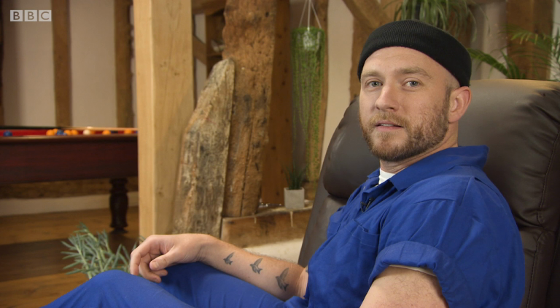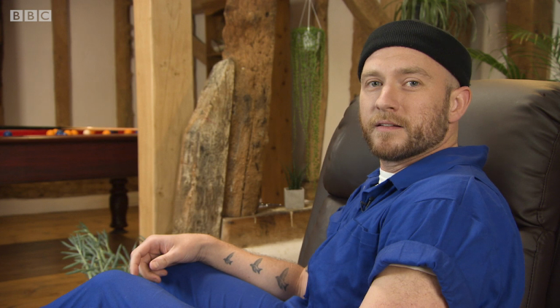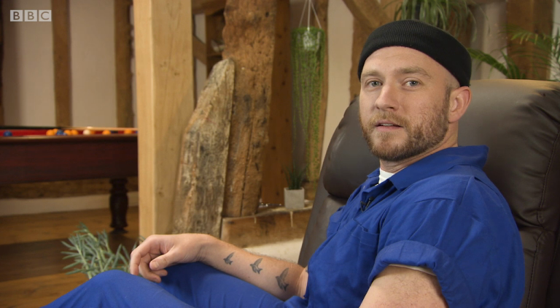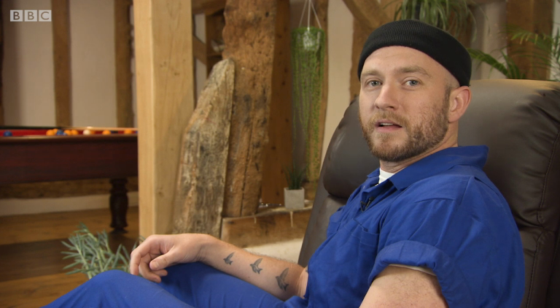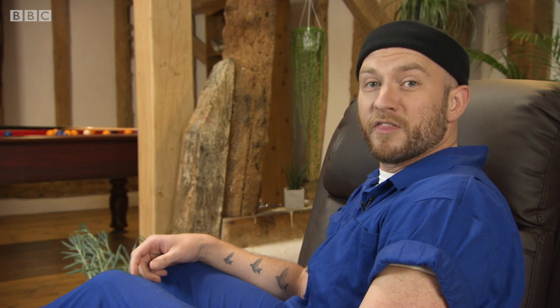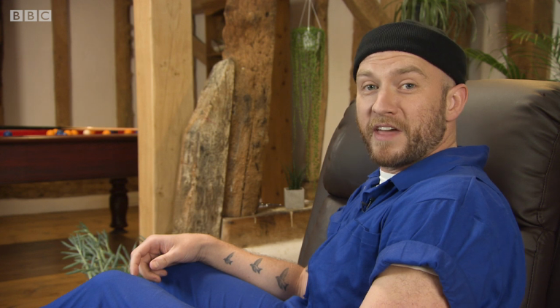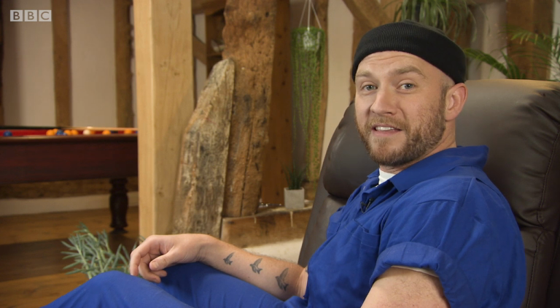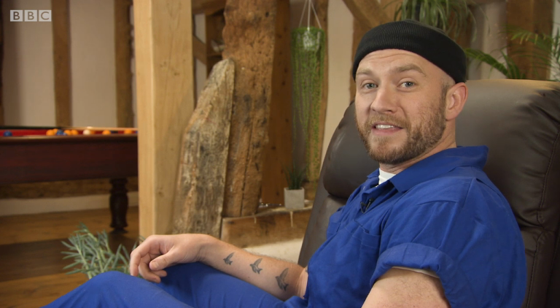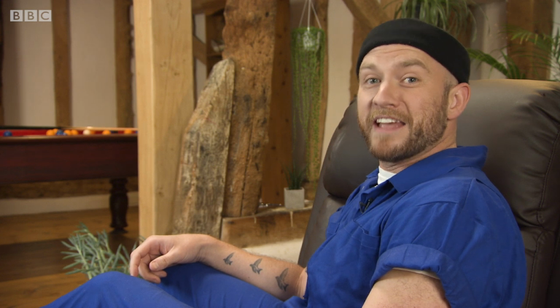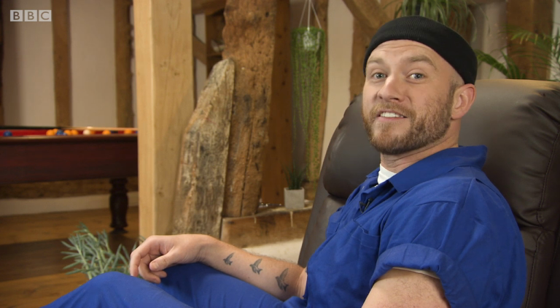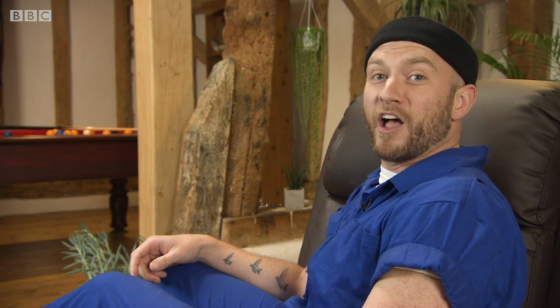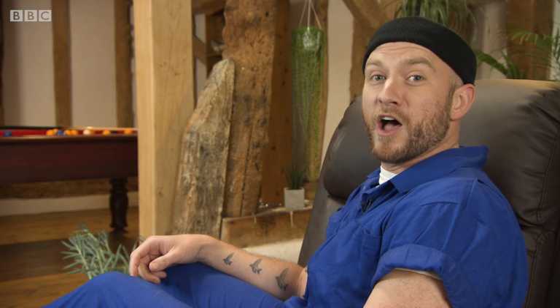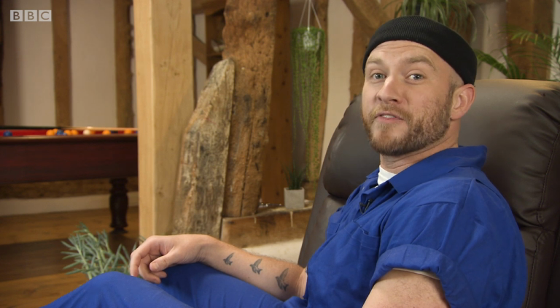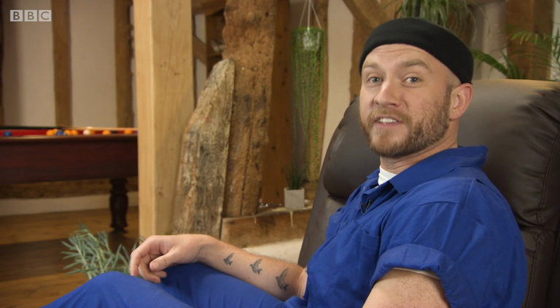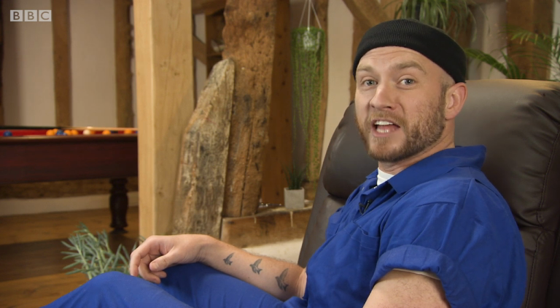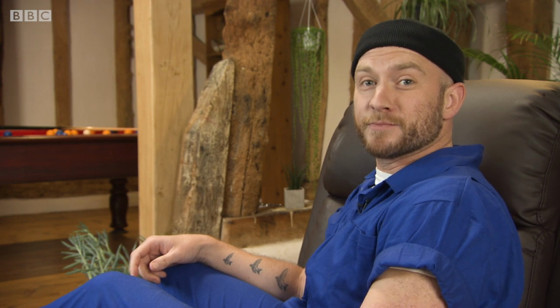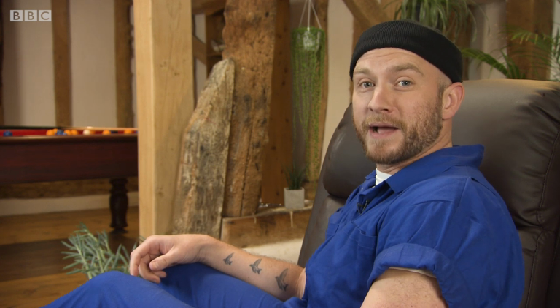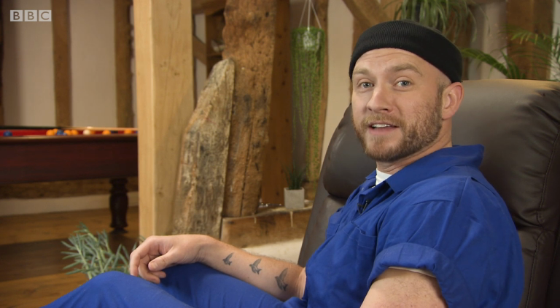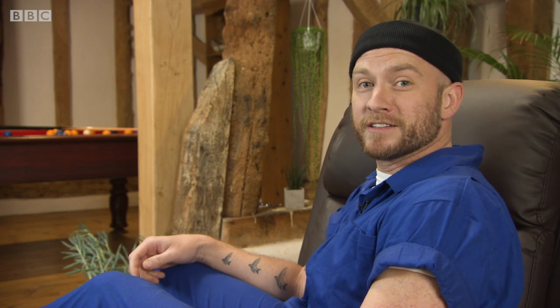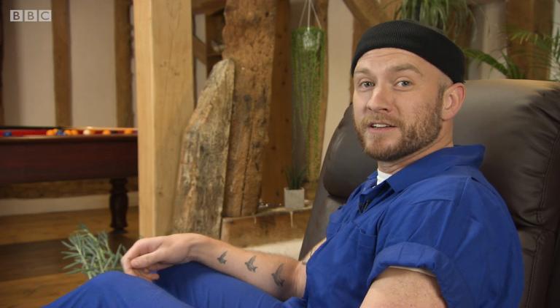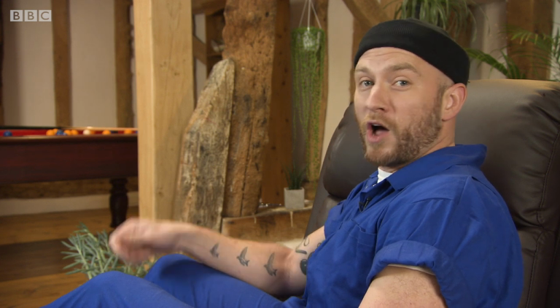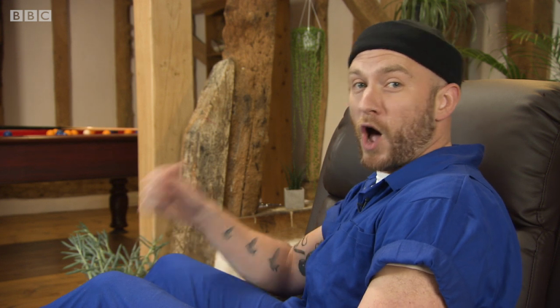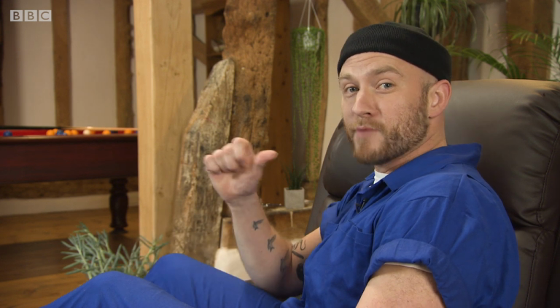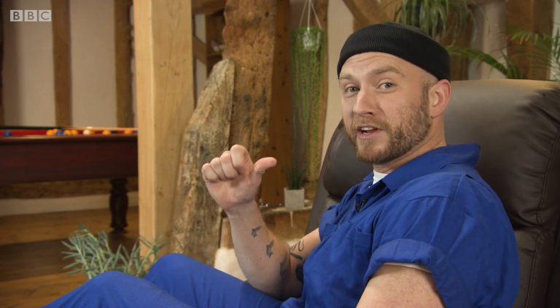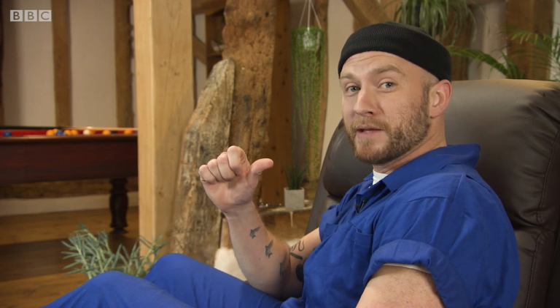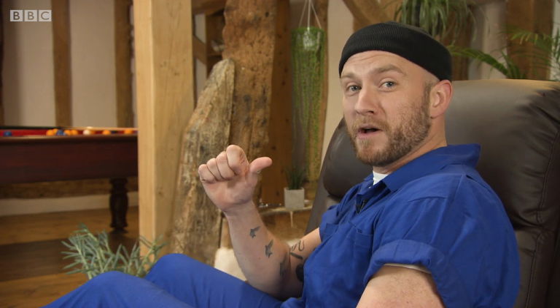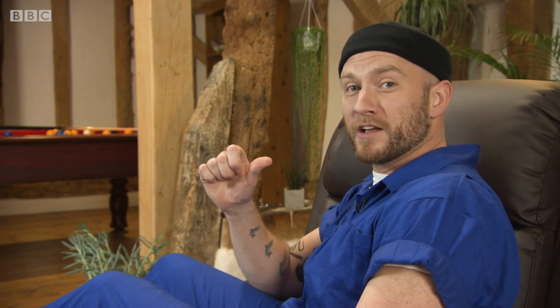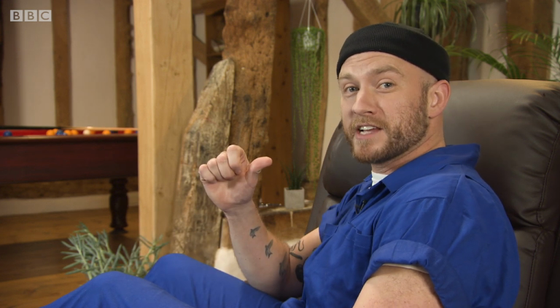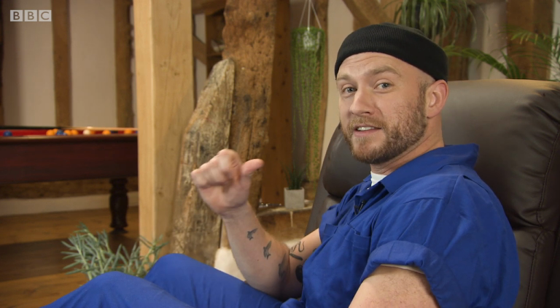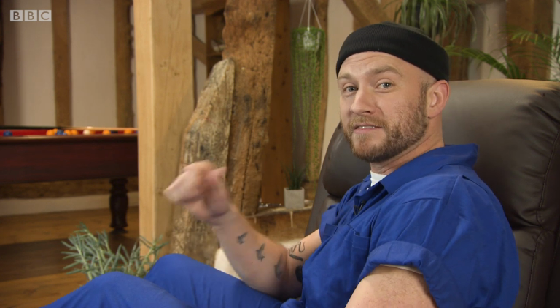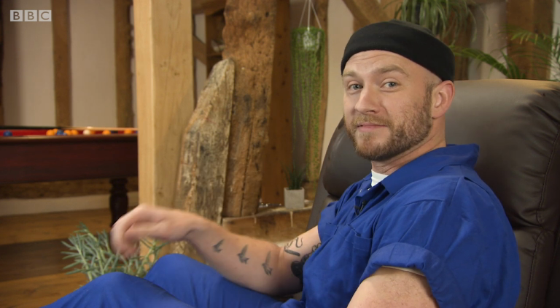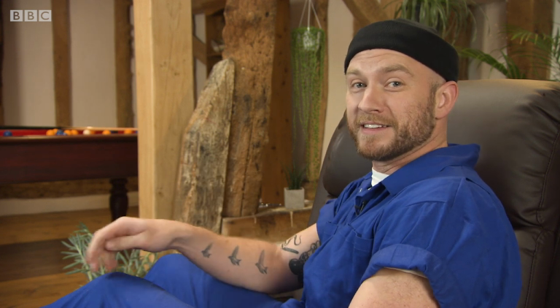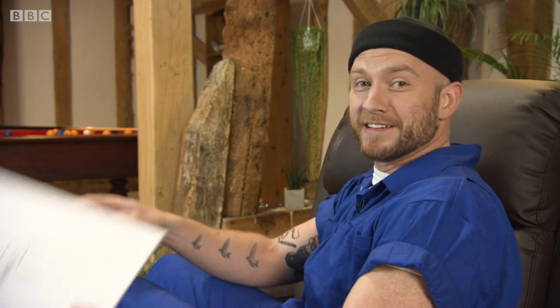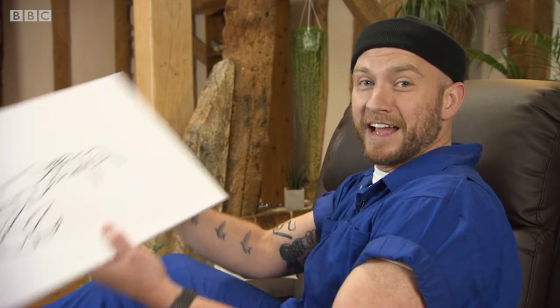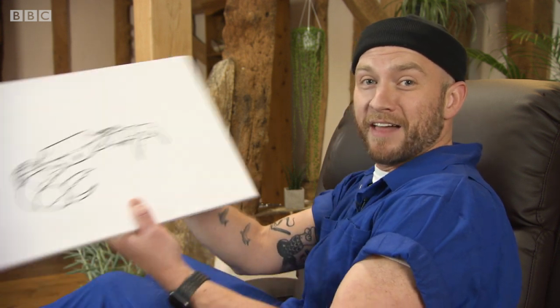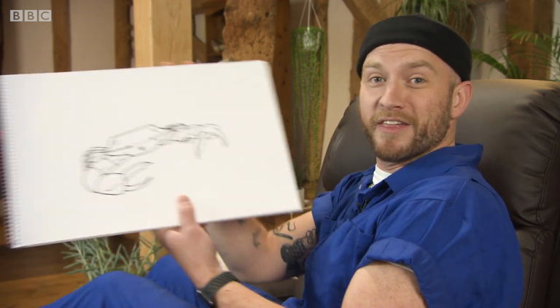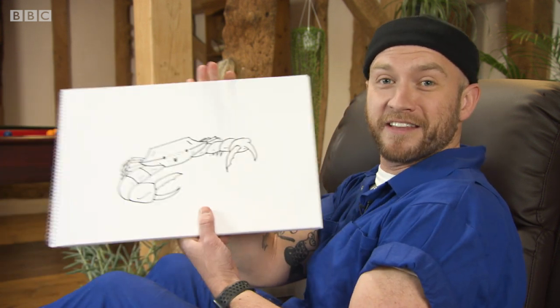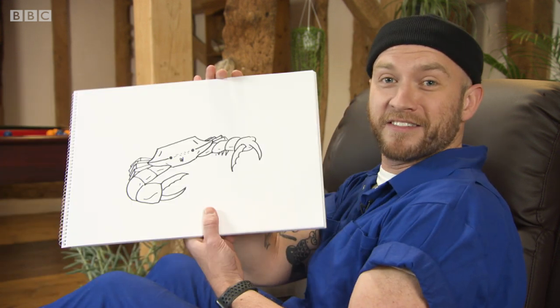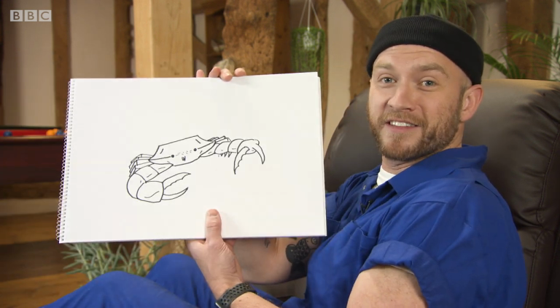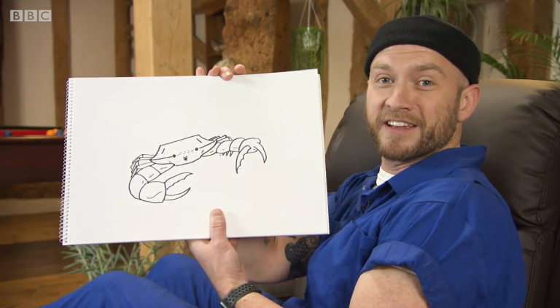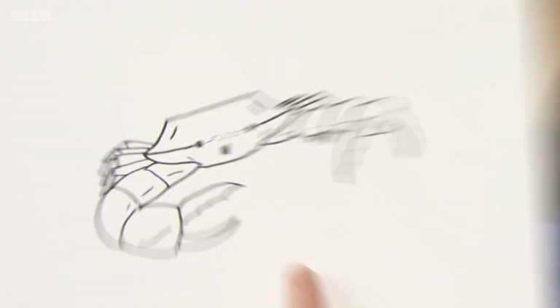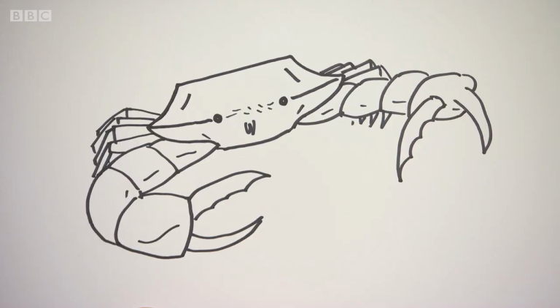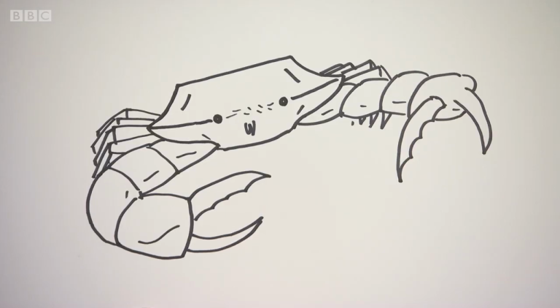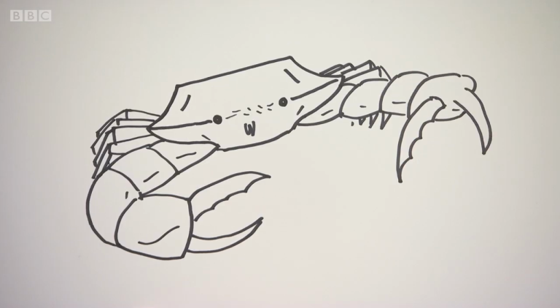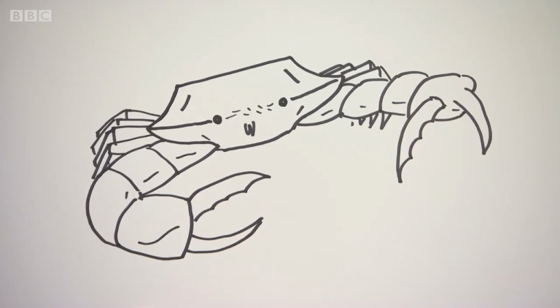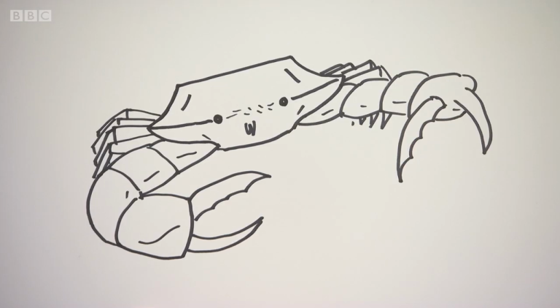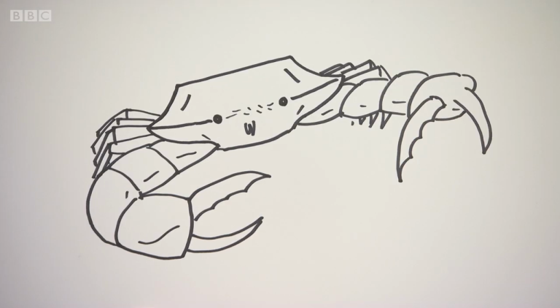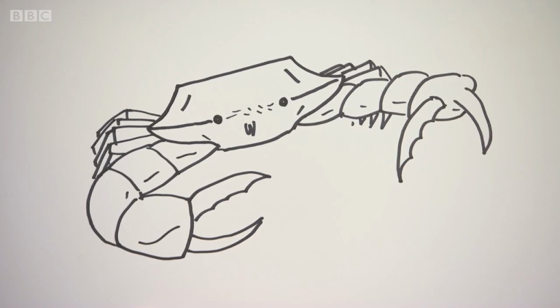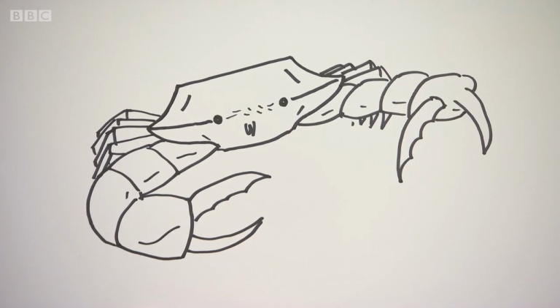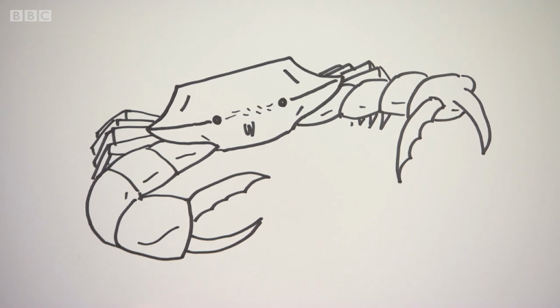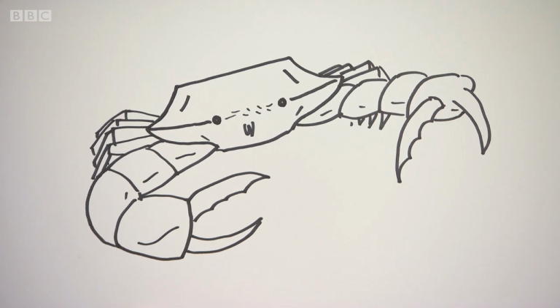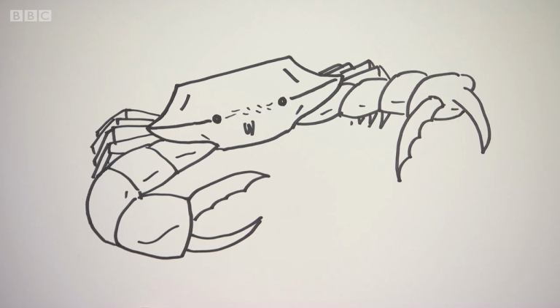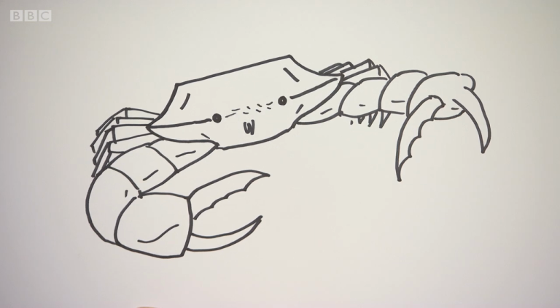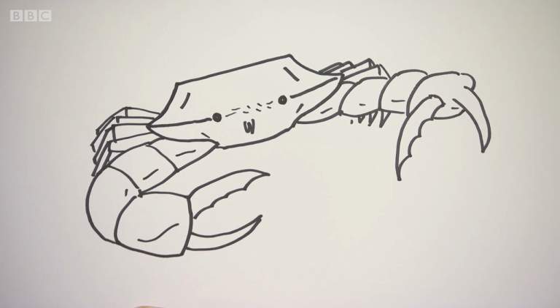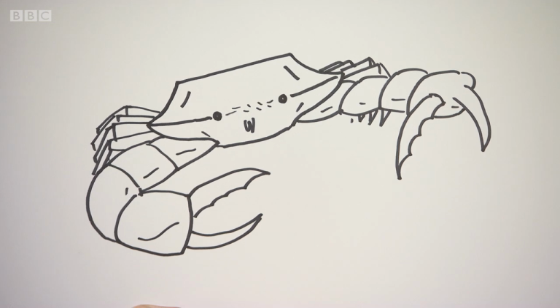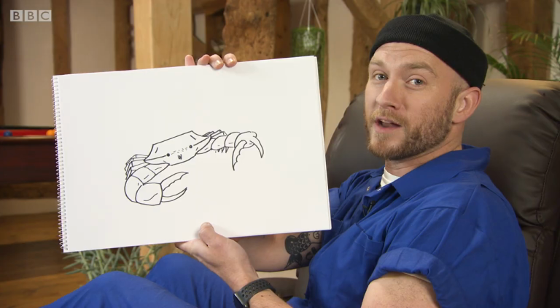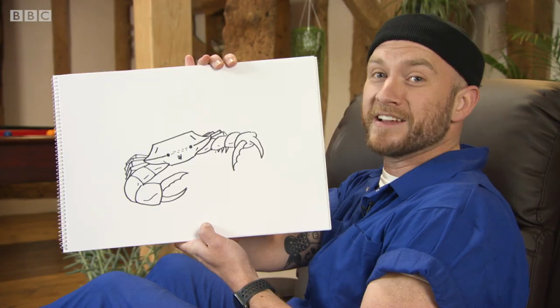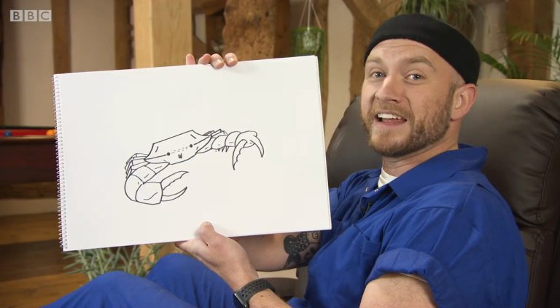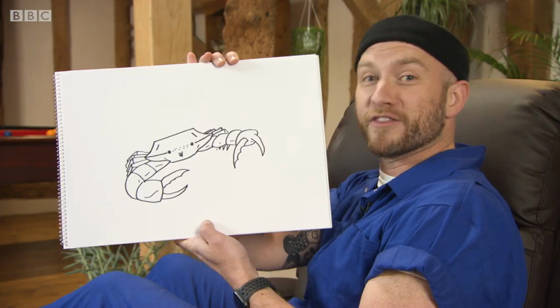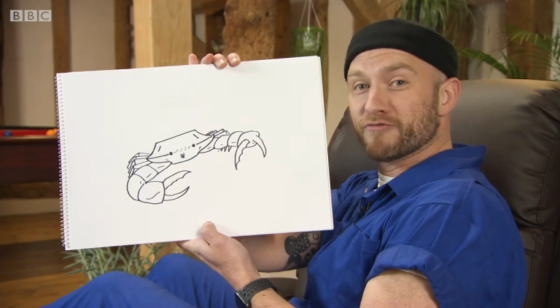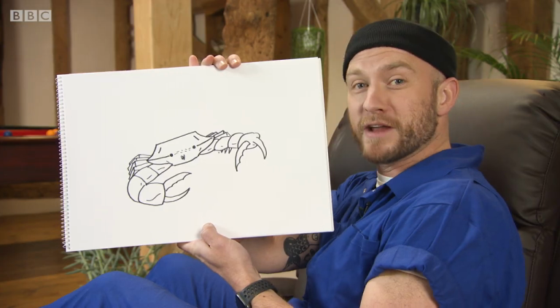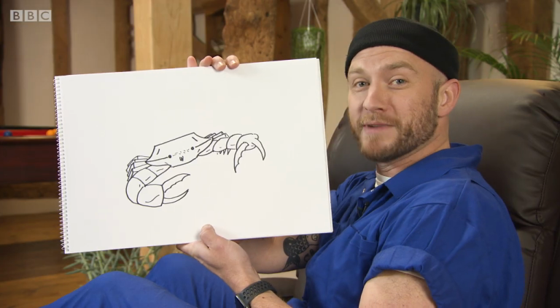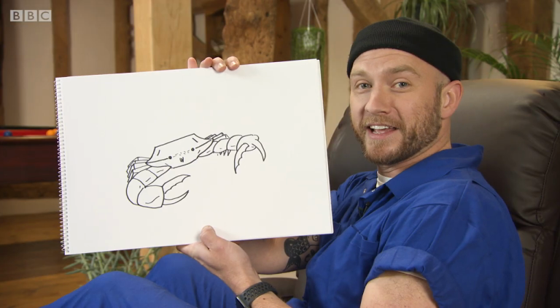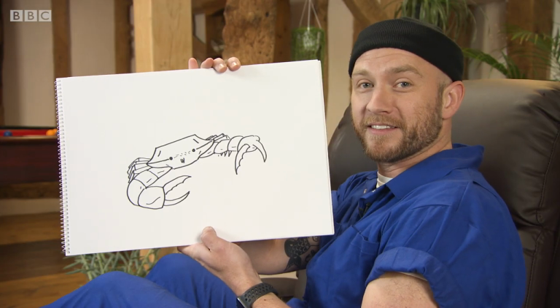This is Earth Sketchpad. I'm Ricky Martin and this is a crab, and you can draw one in three minutes.